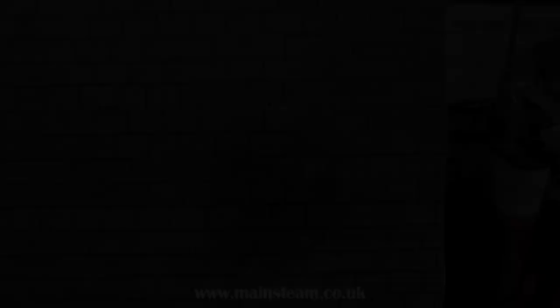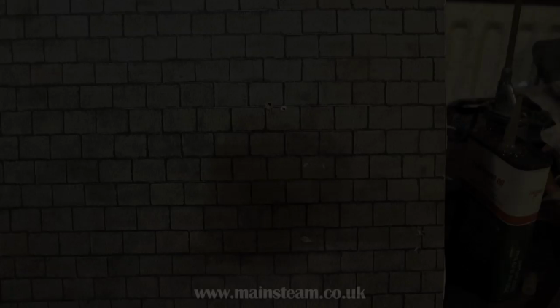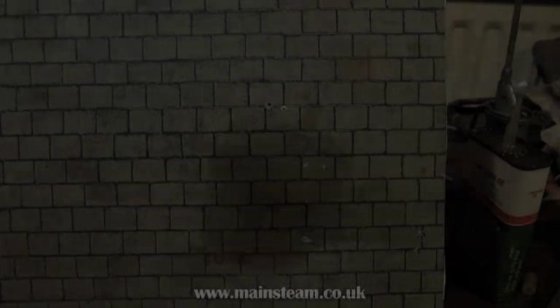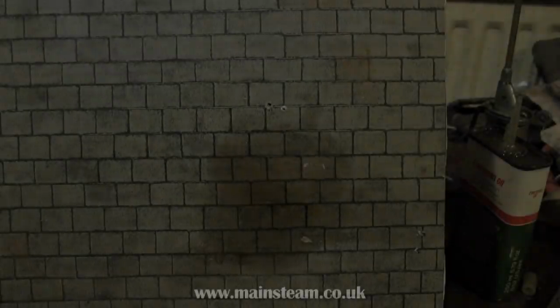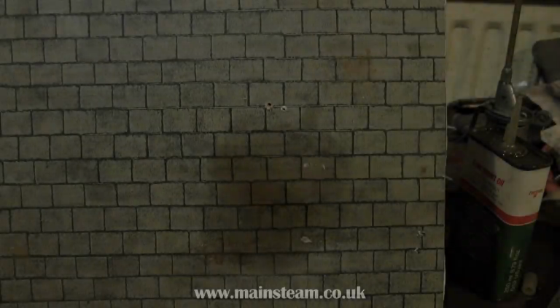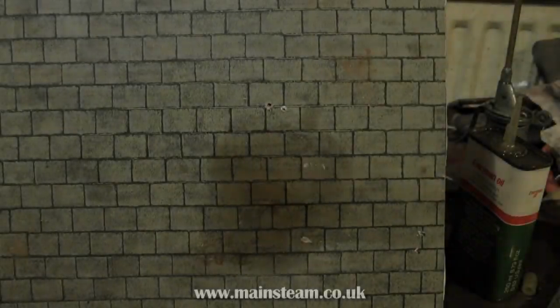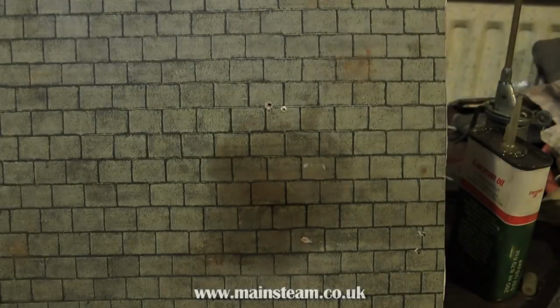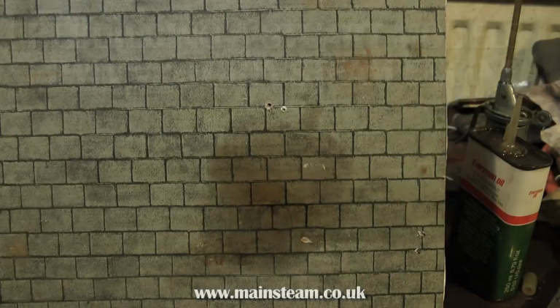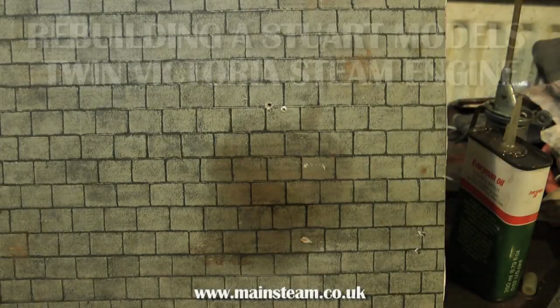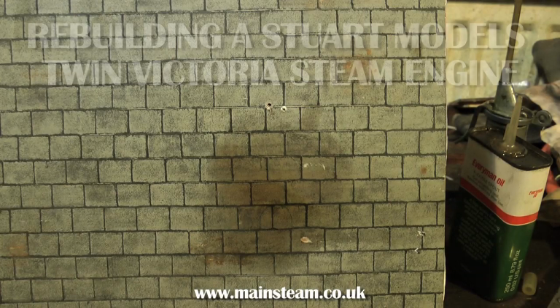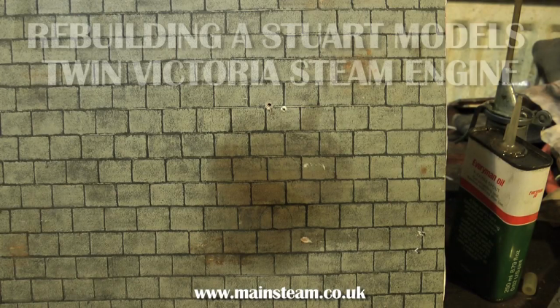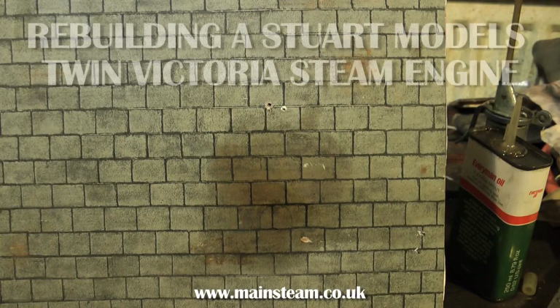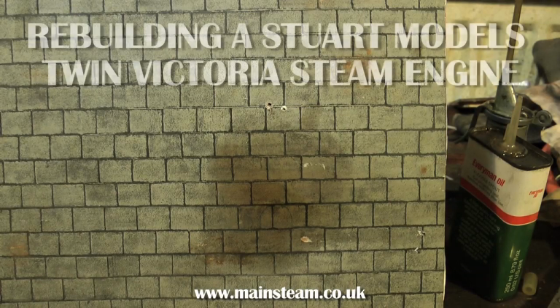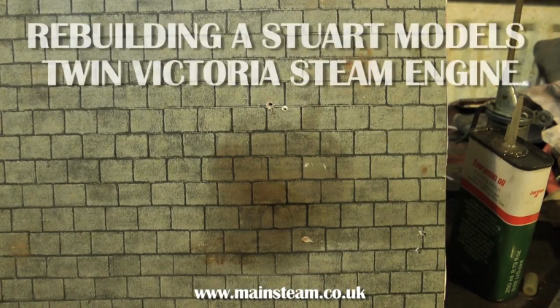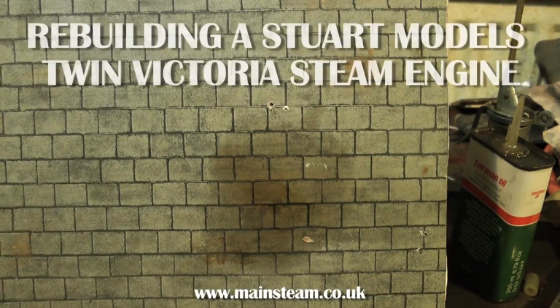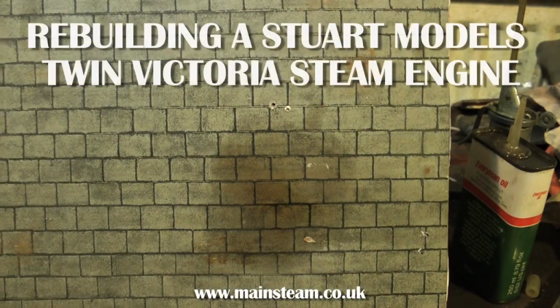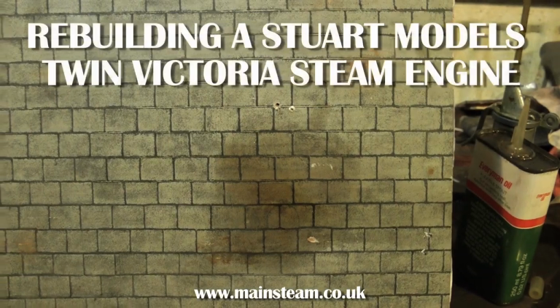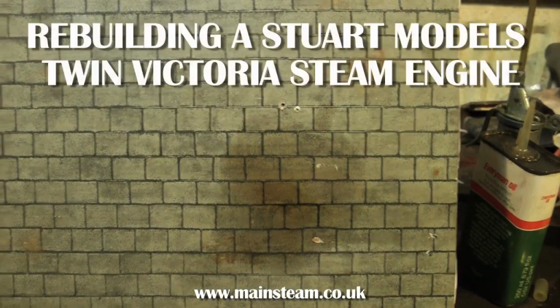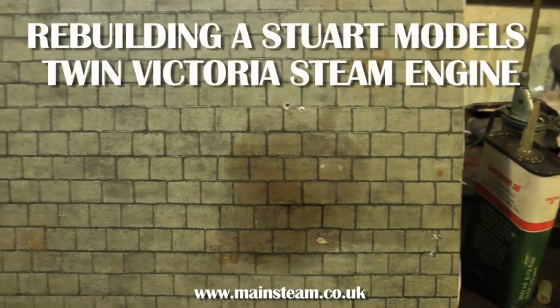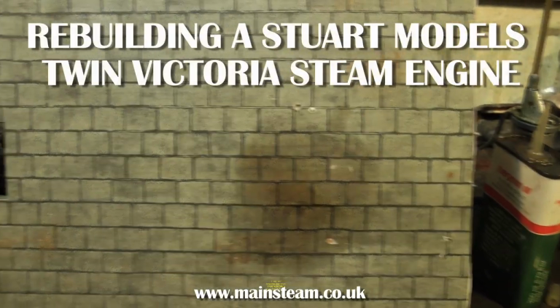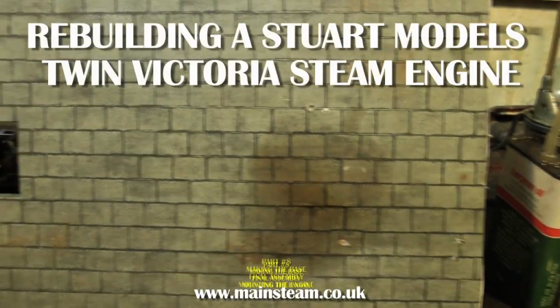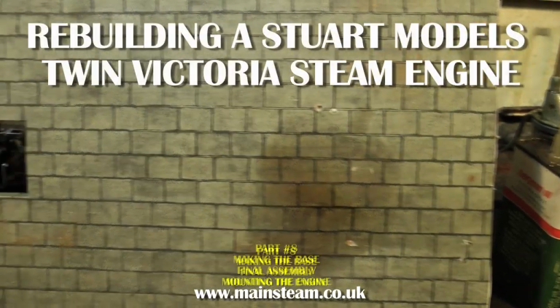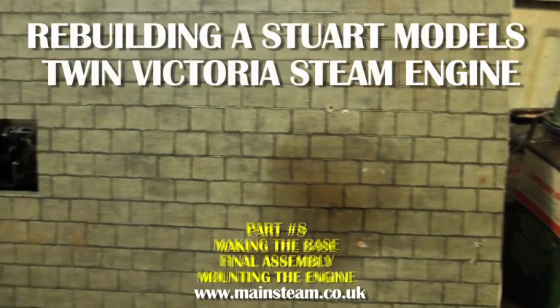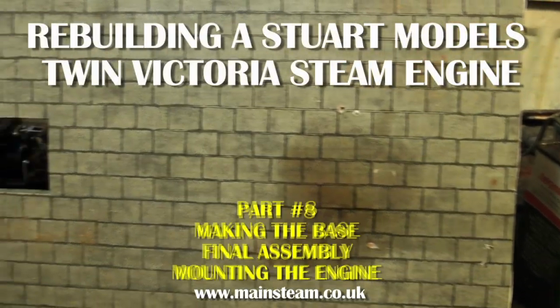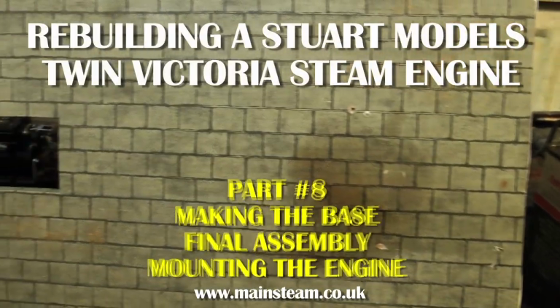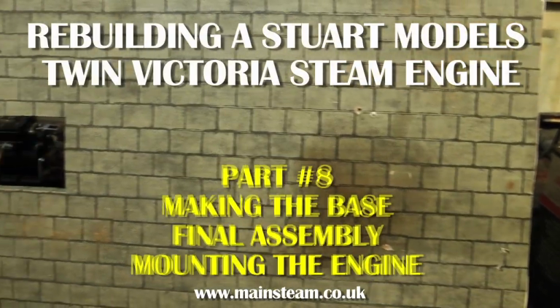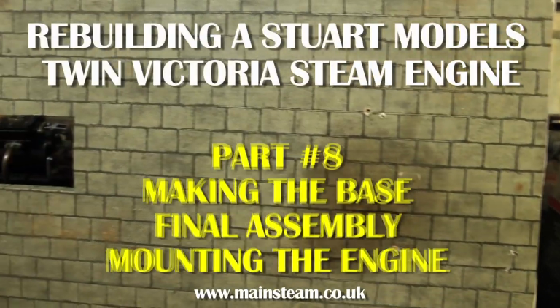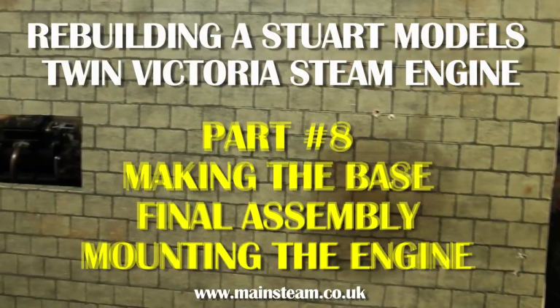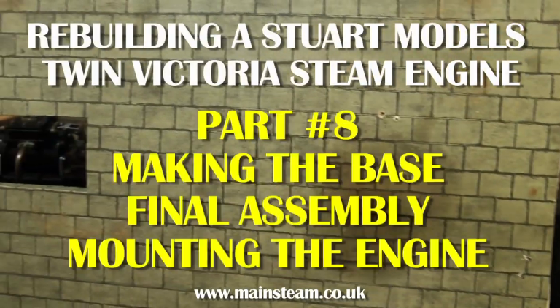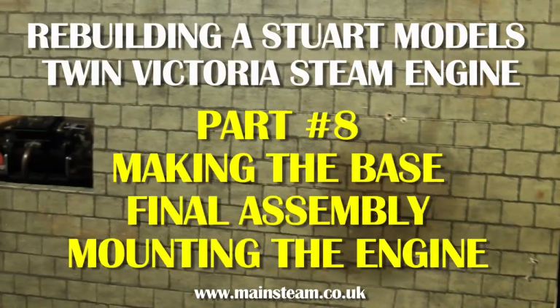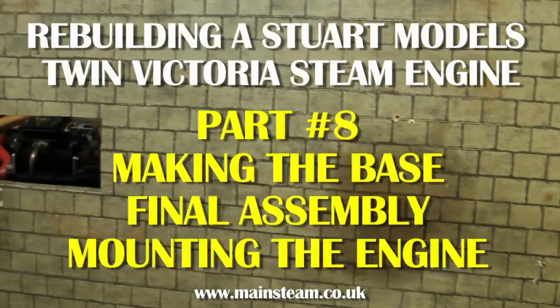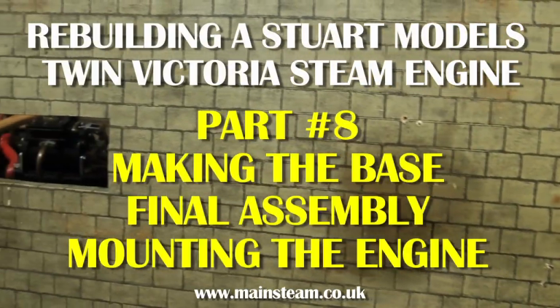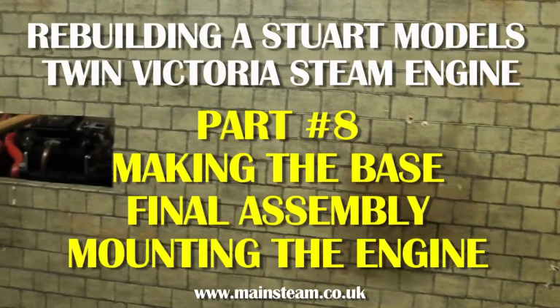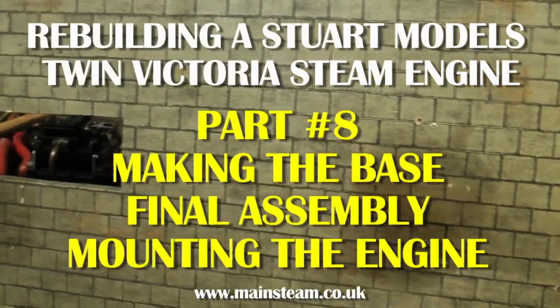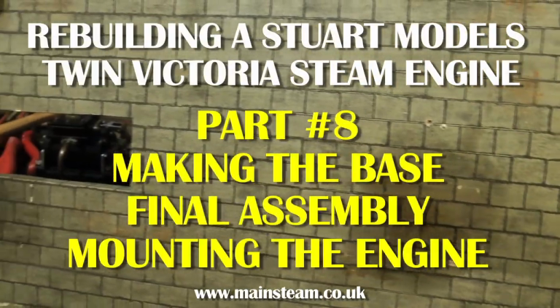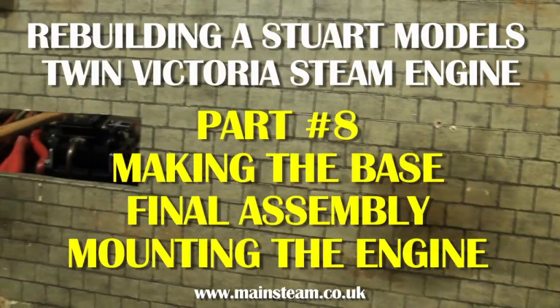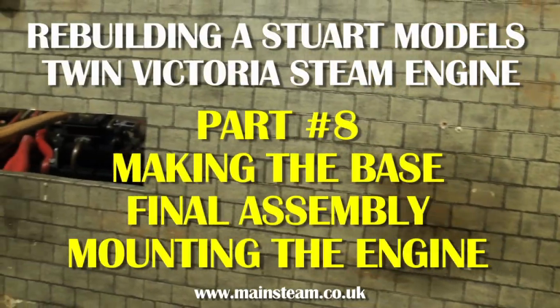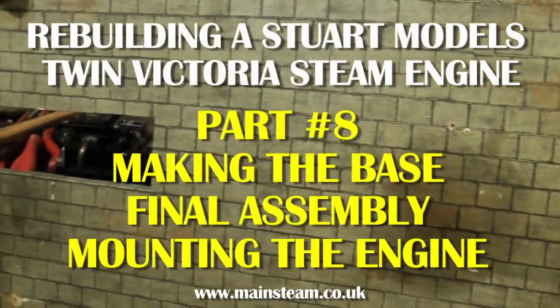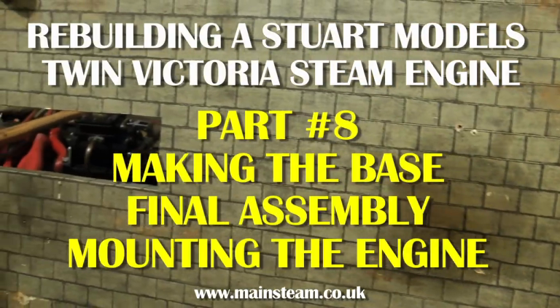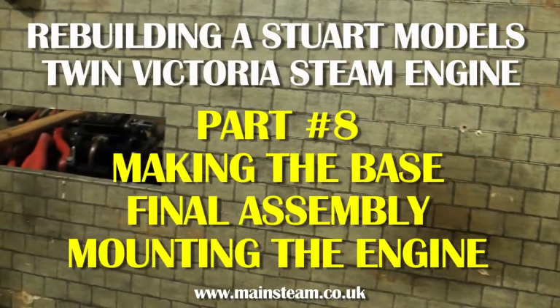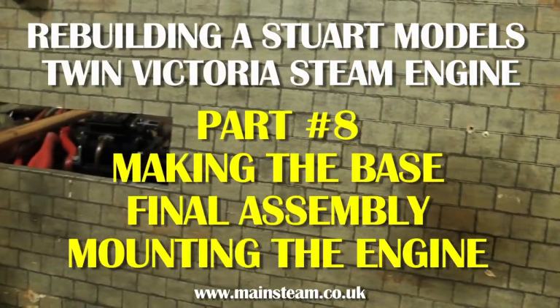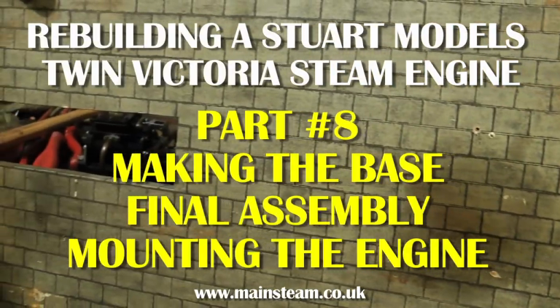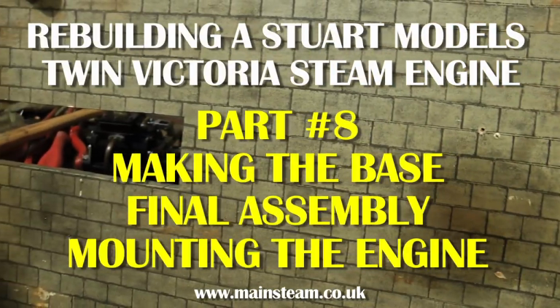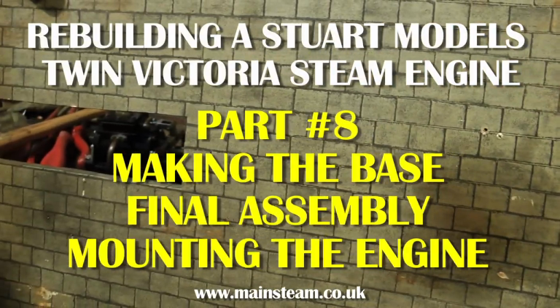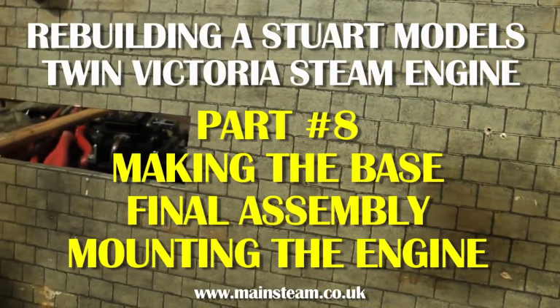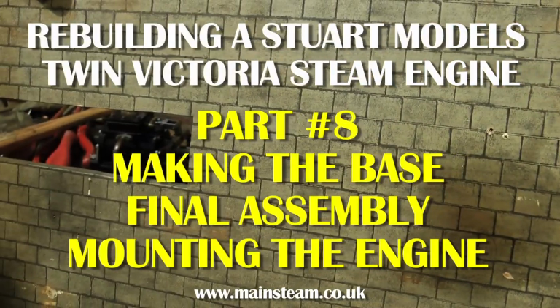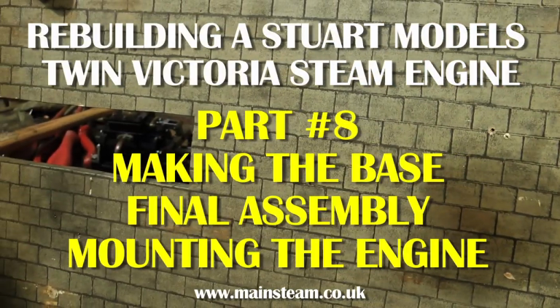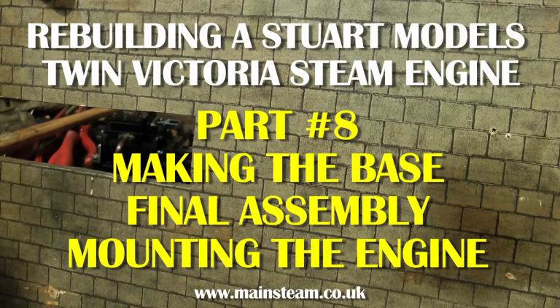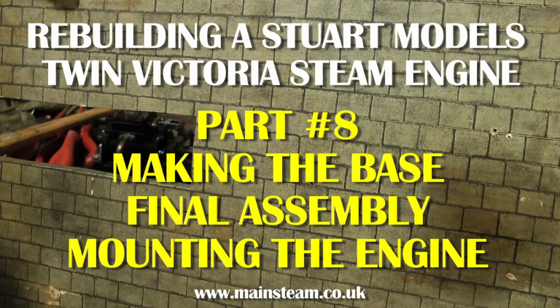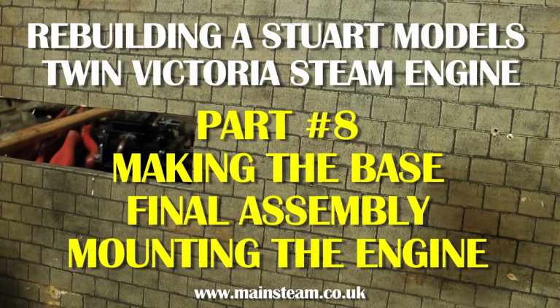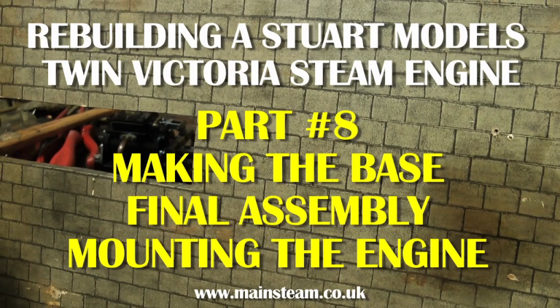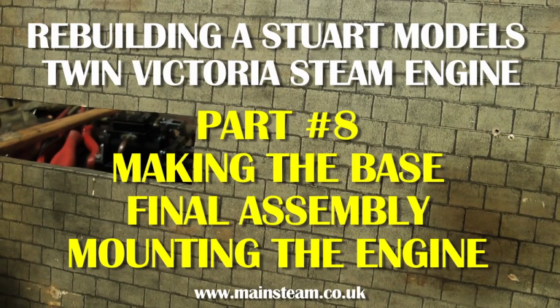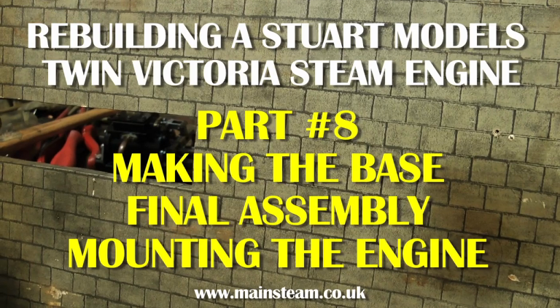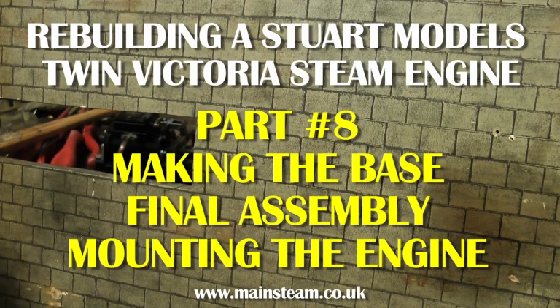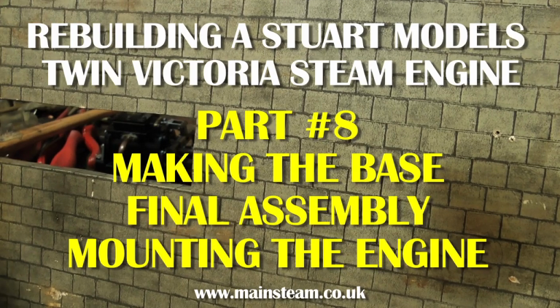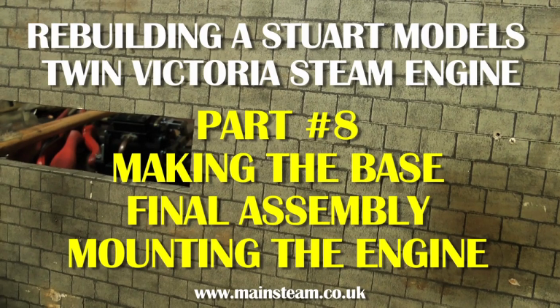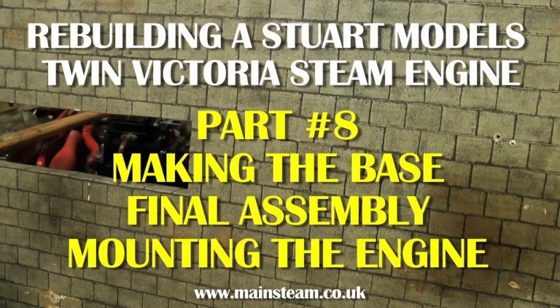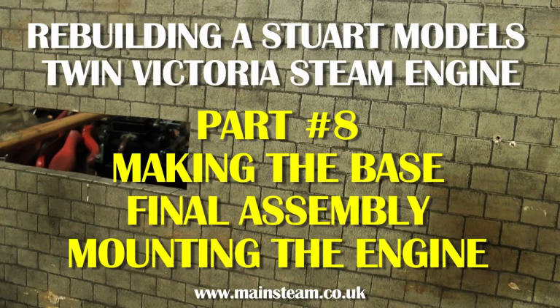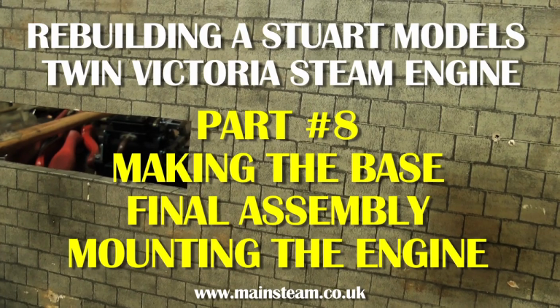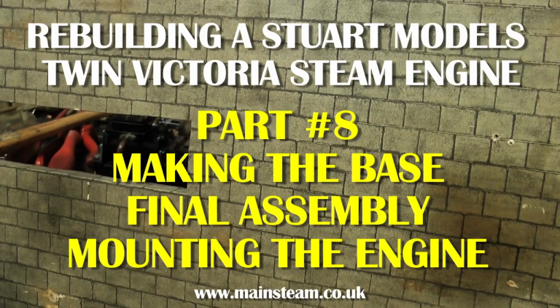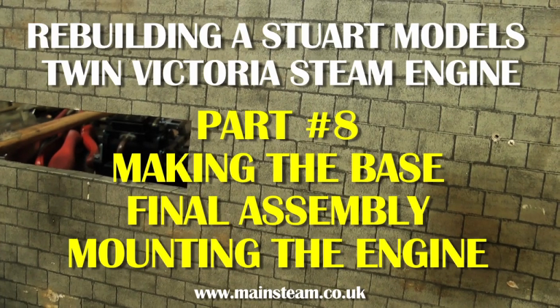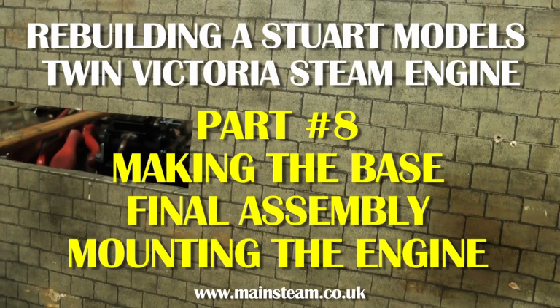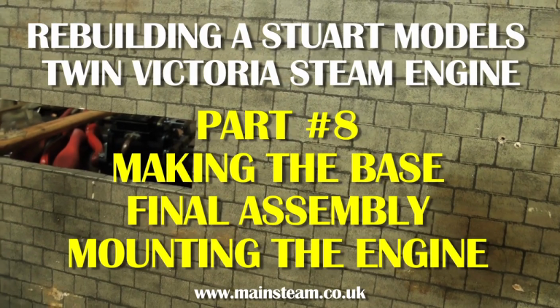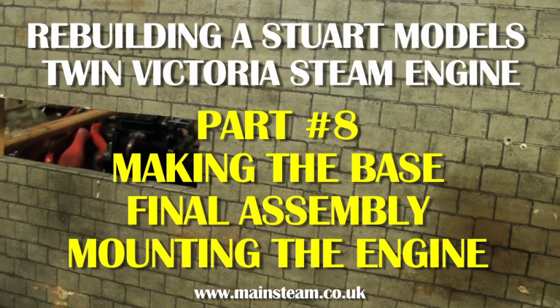This is the final part of rebuilding a Stuart Model's Twin Victoria steam engine. This covers making the base.